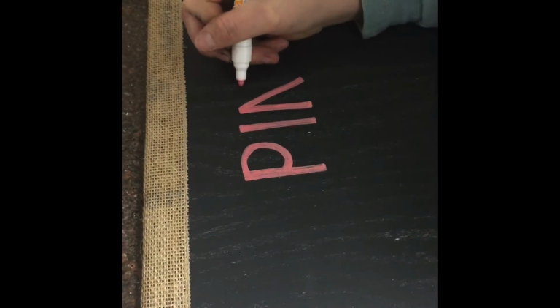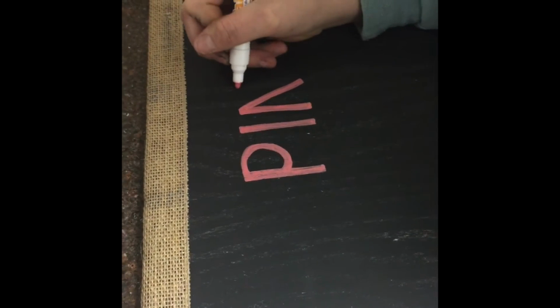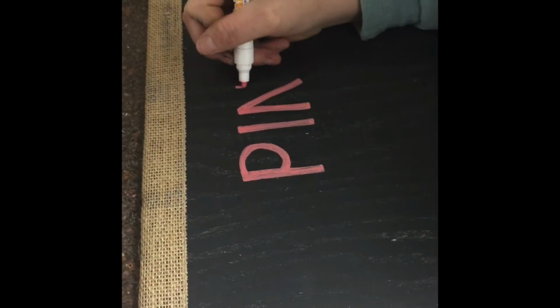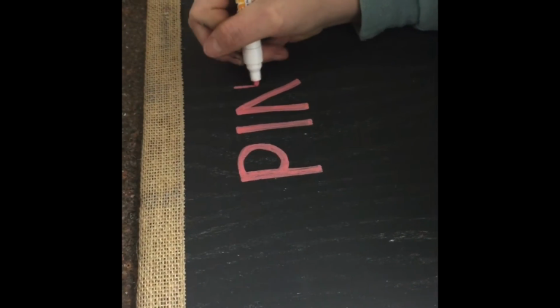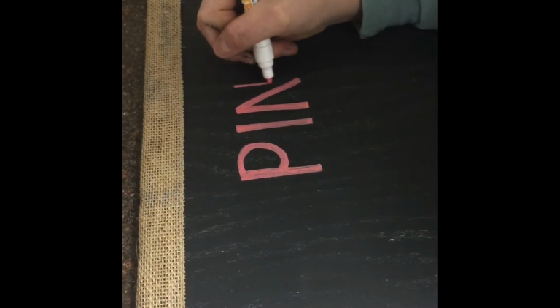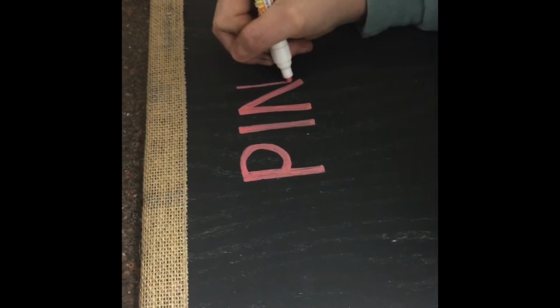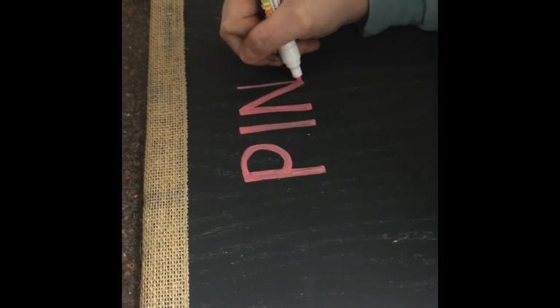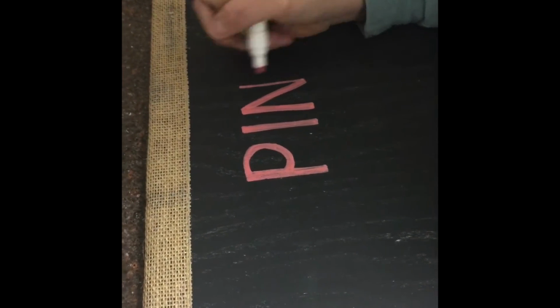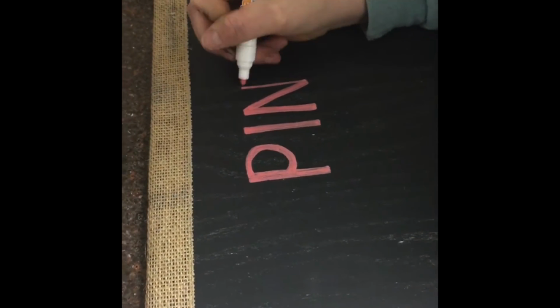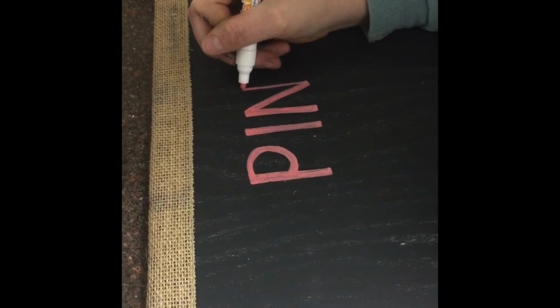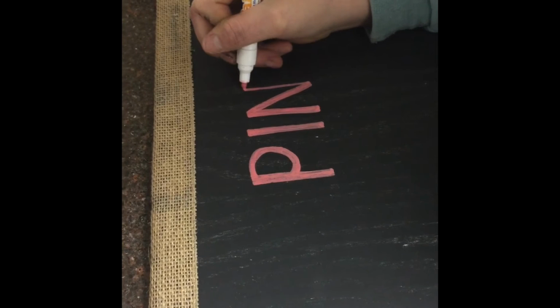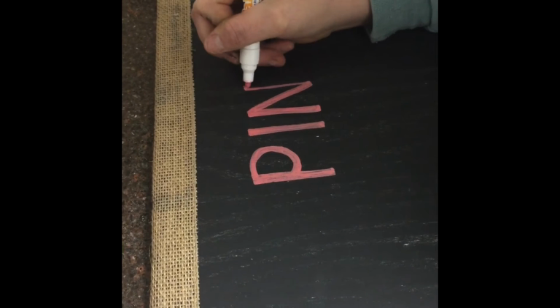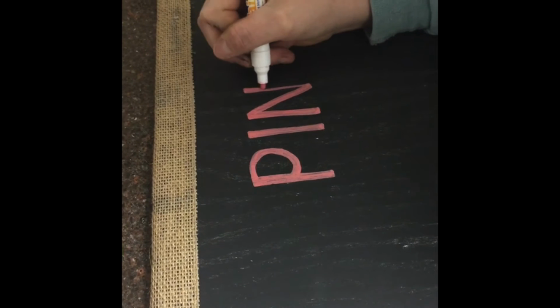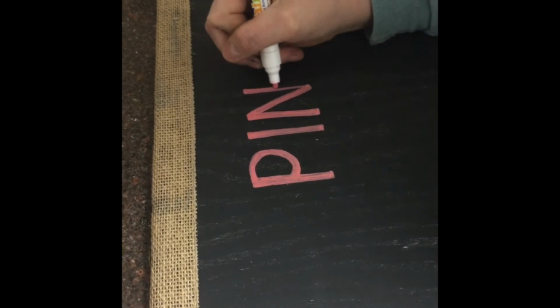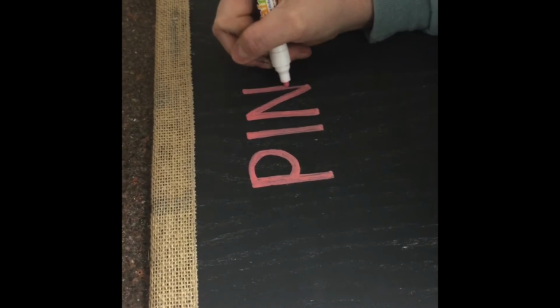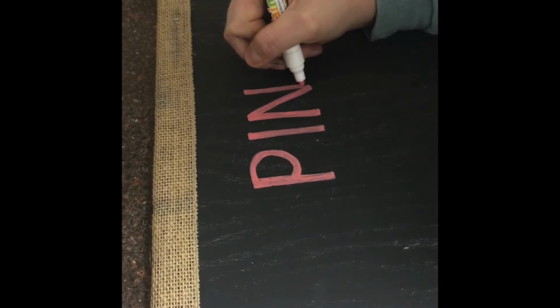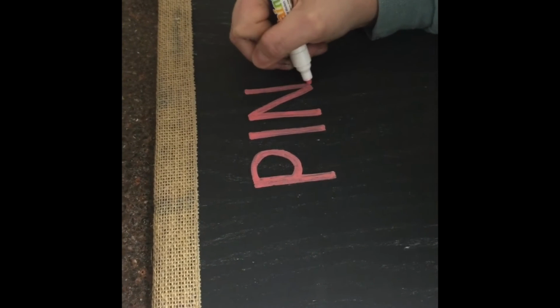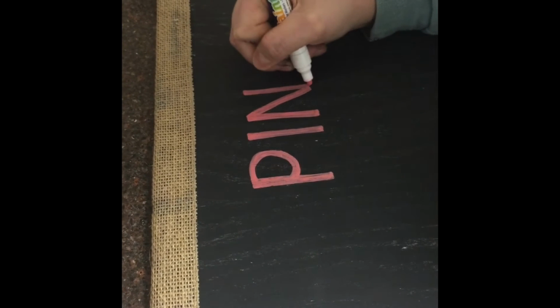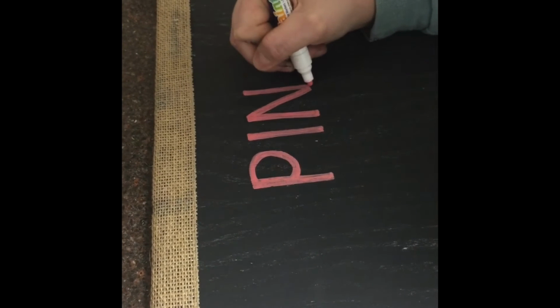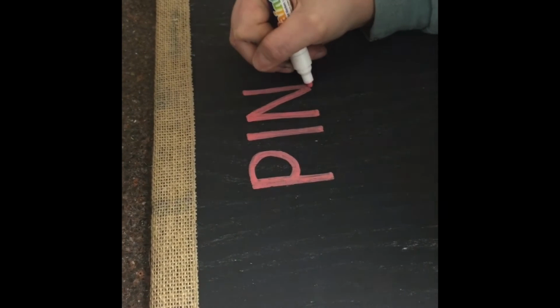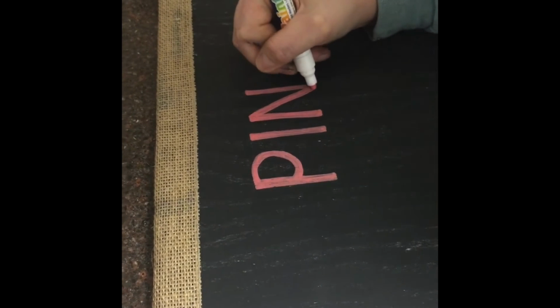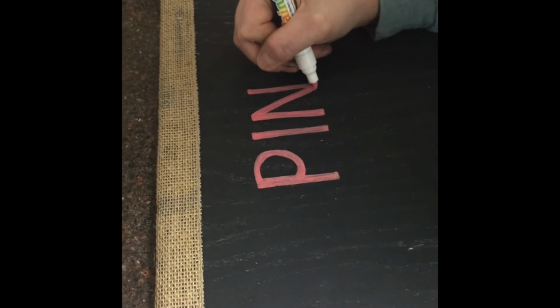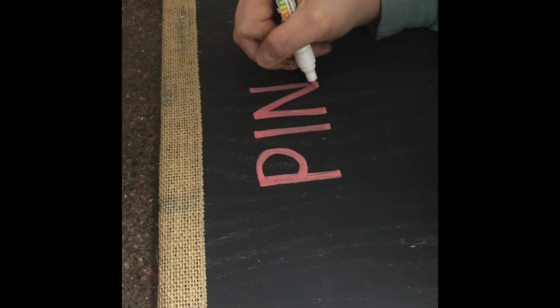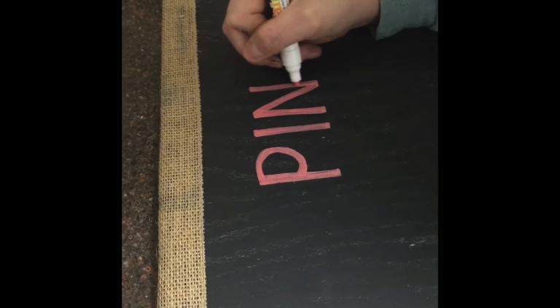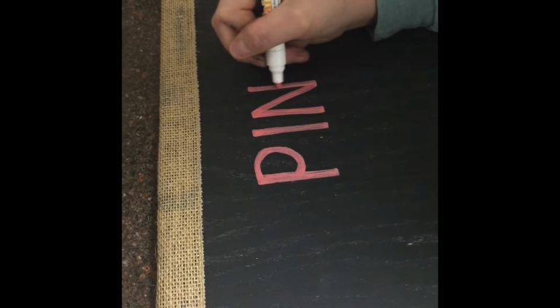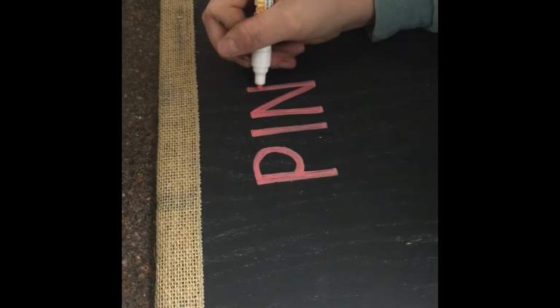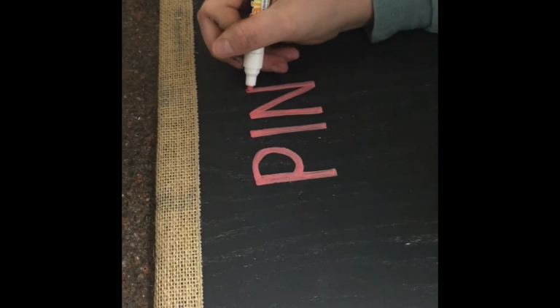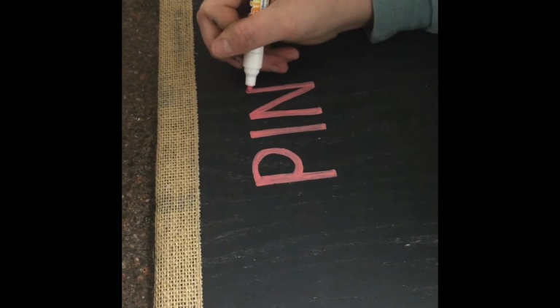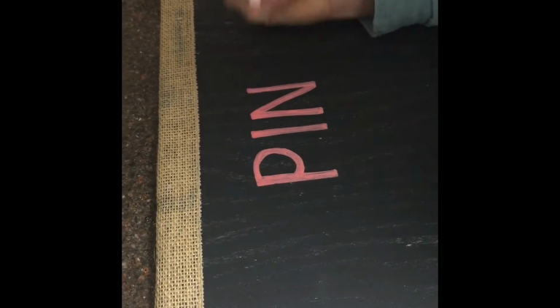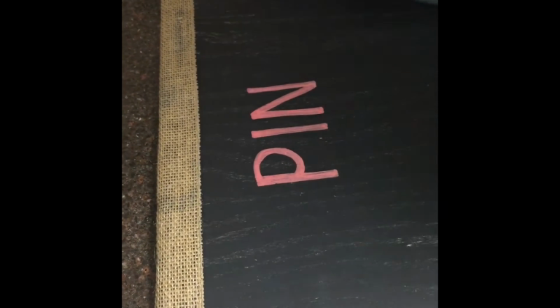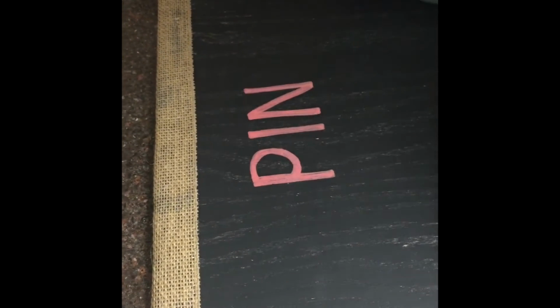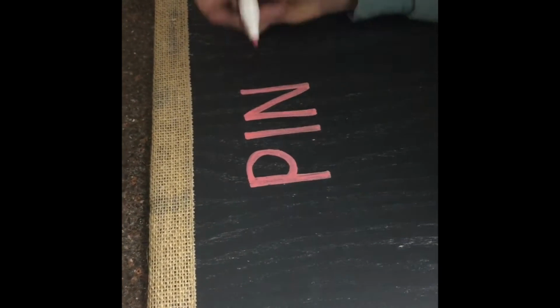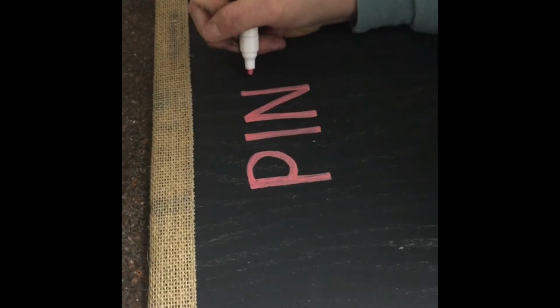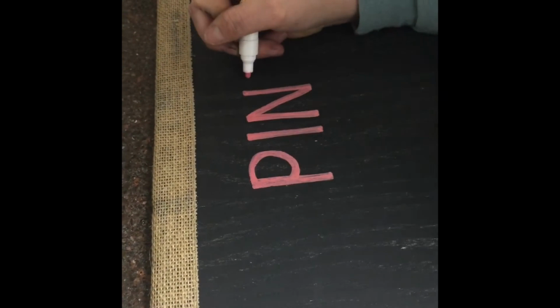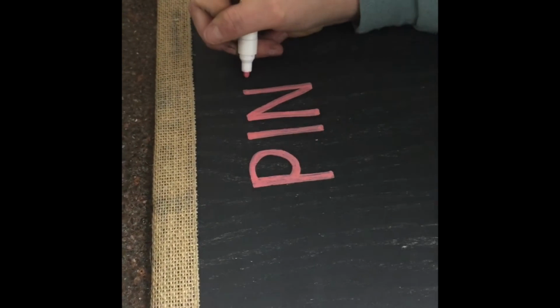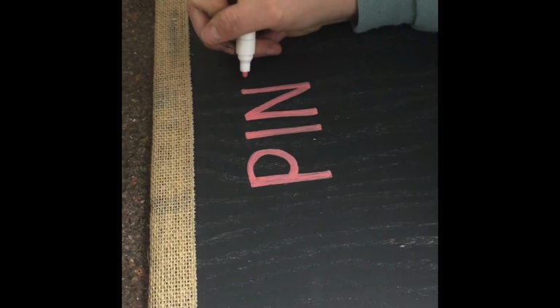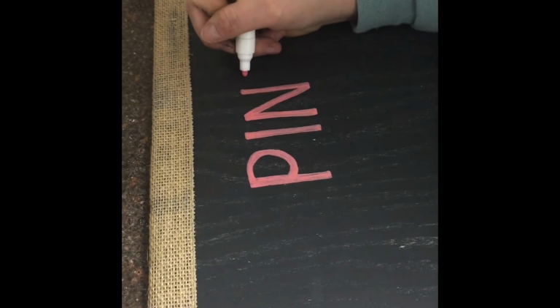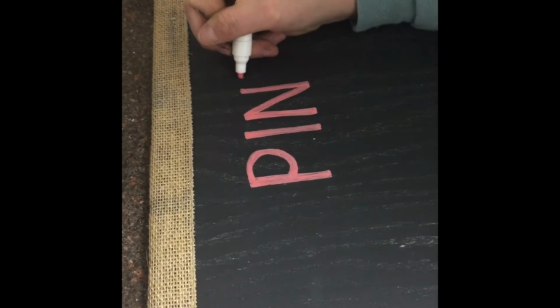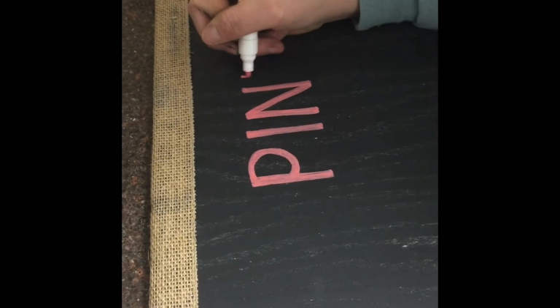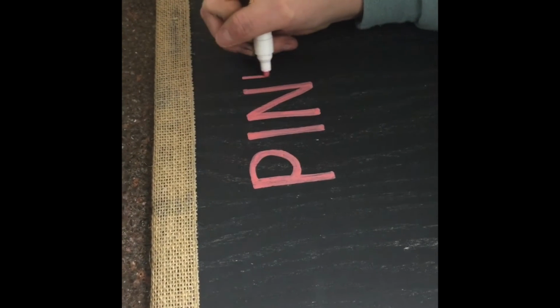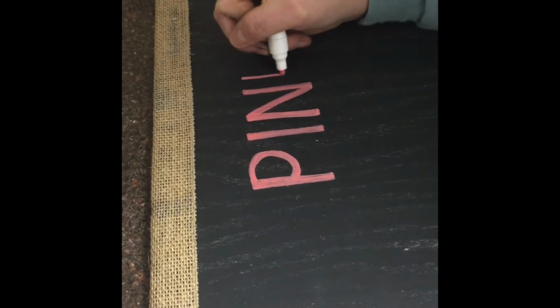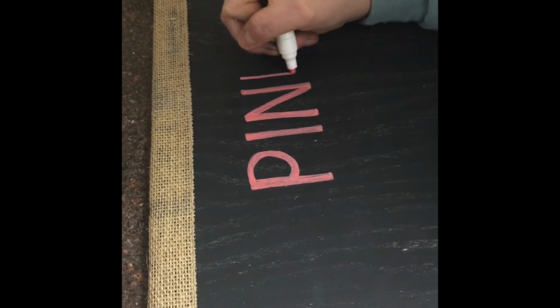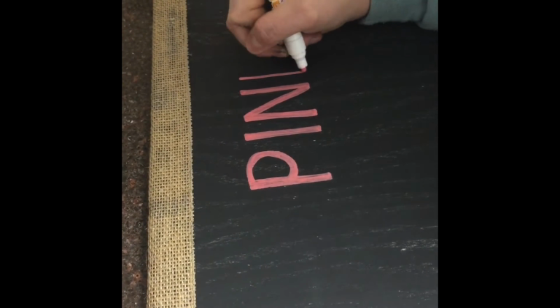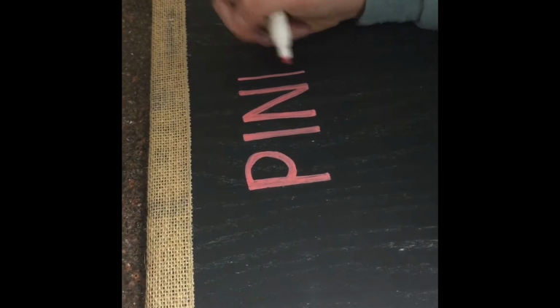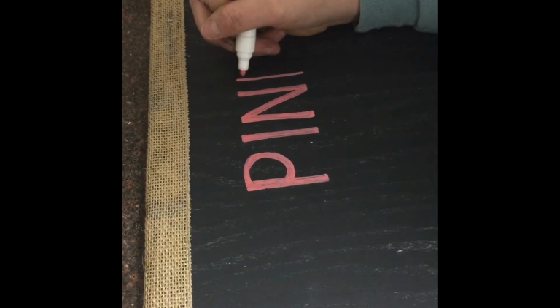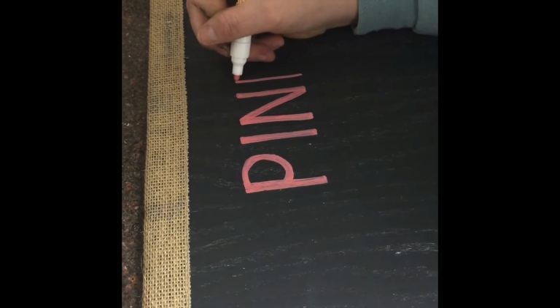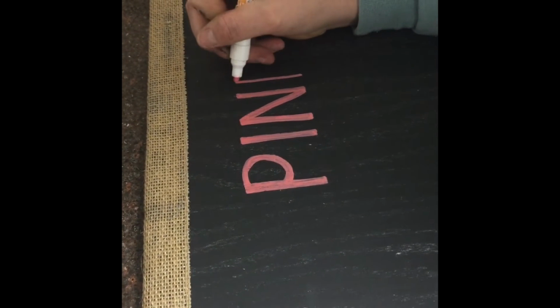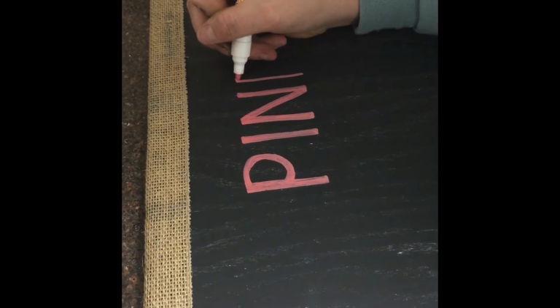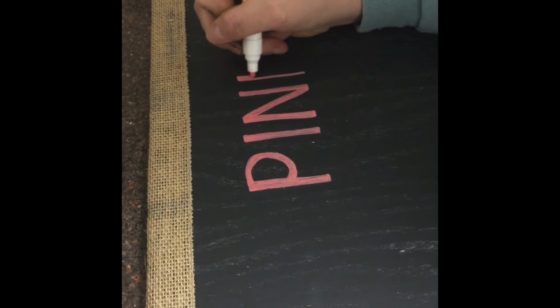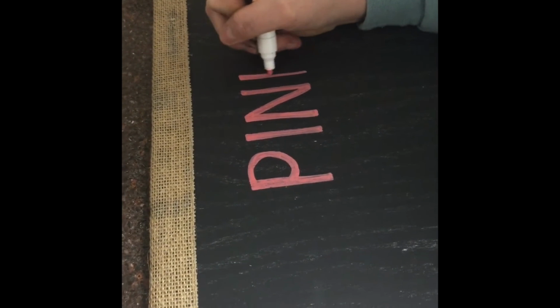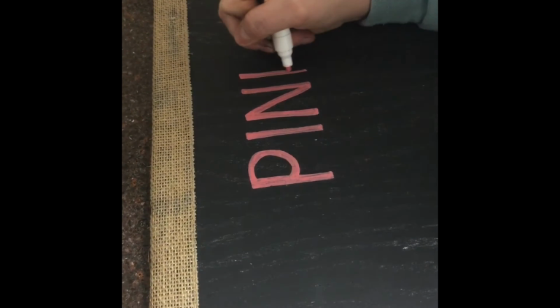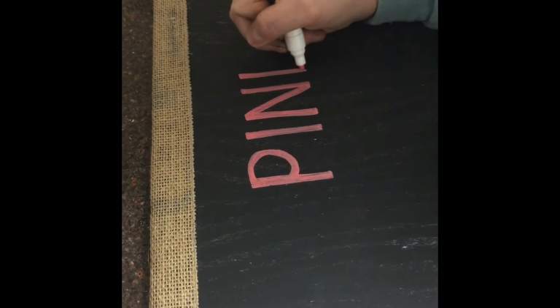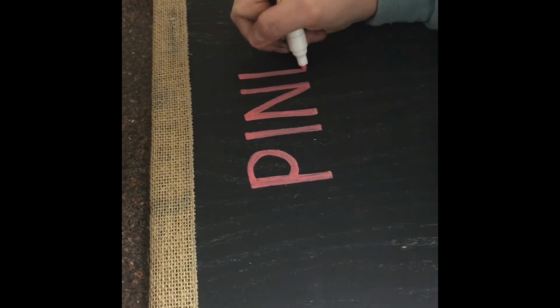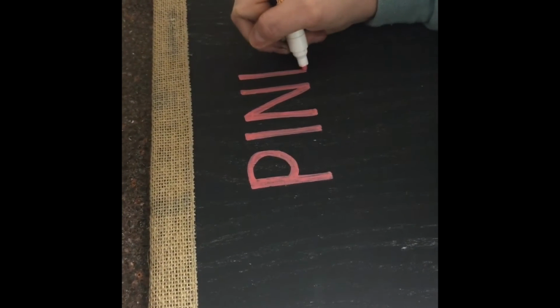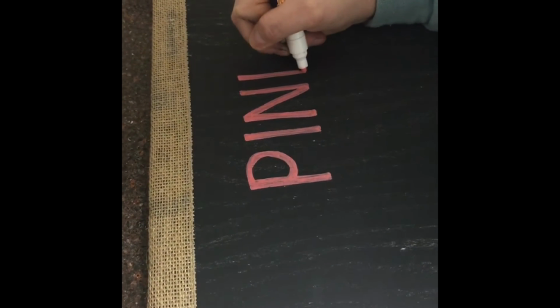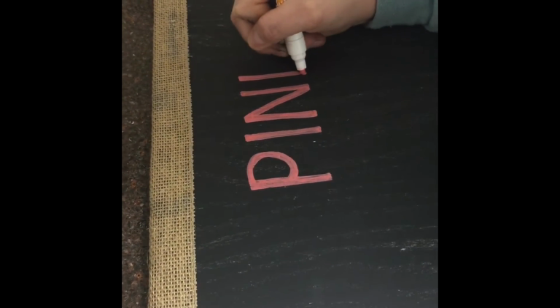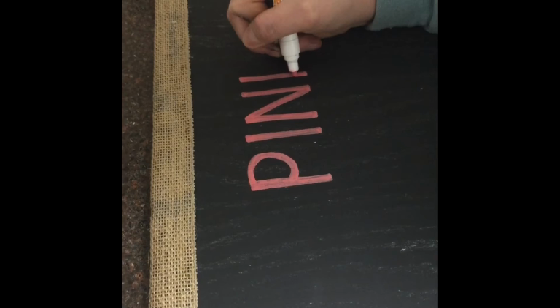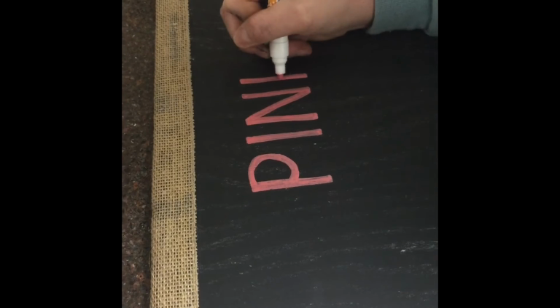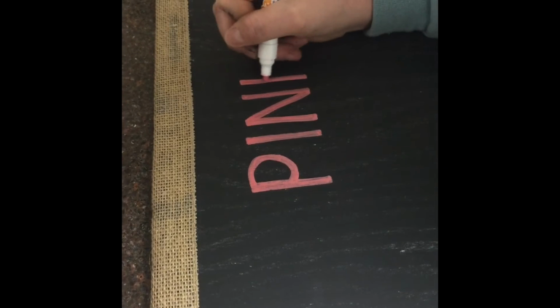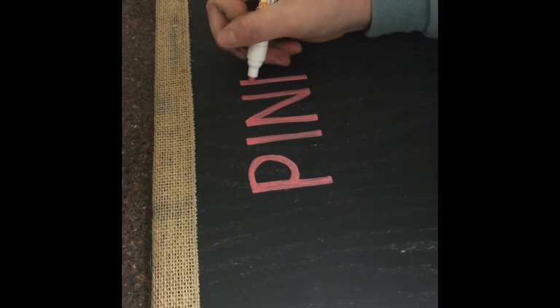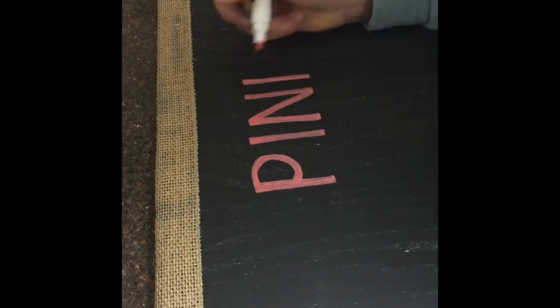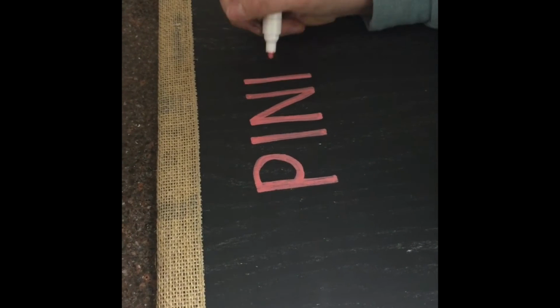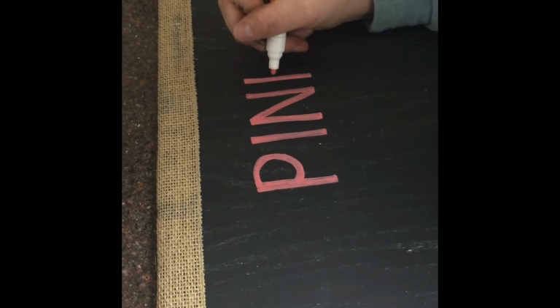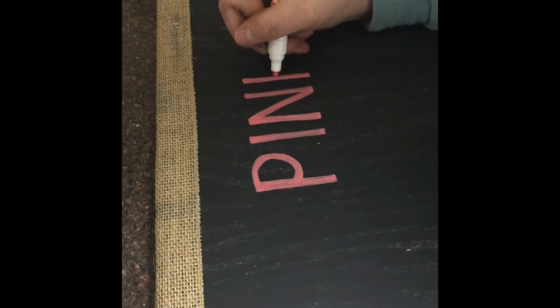We decided to use paint pens instead of chalk, and as you can see, this is going to be a gender reveal board.